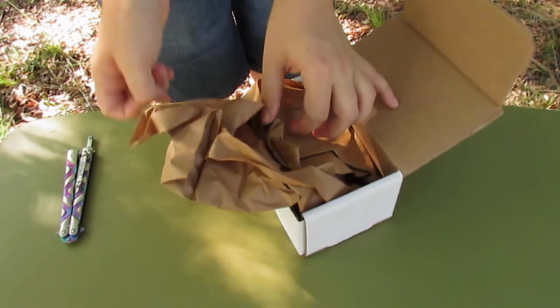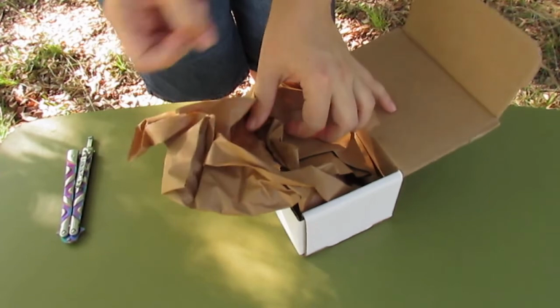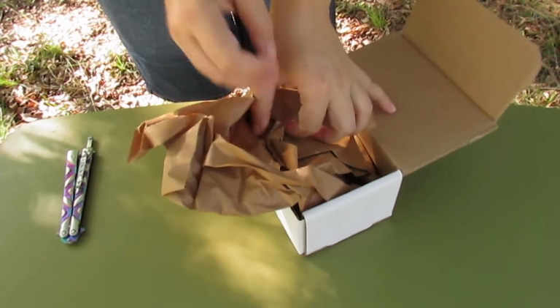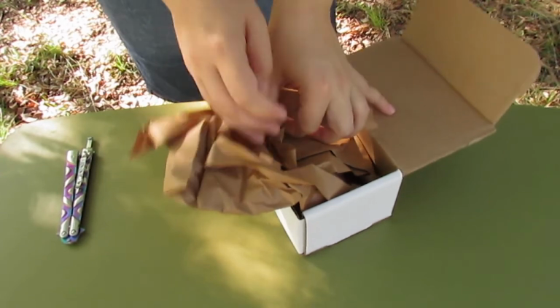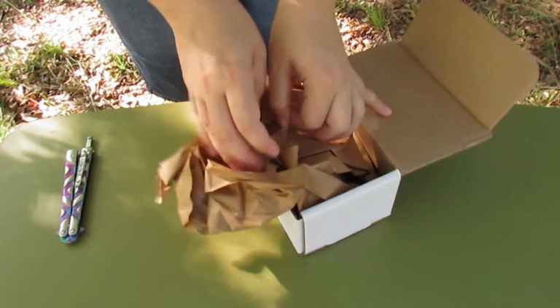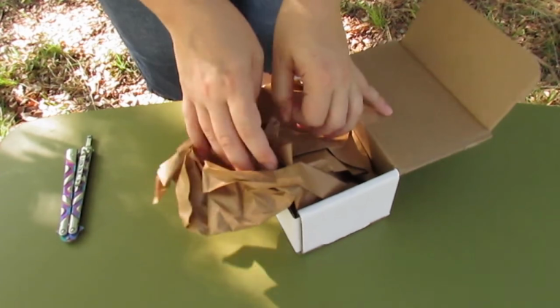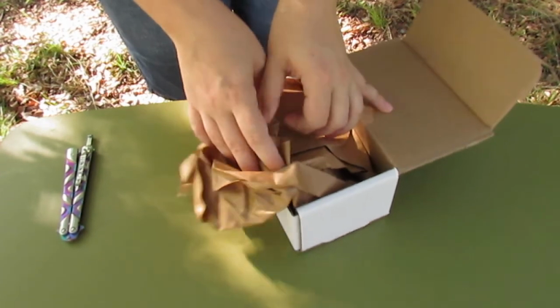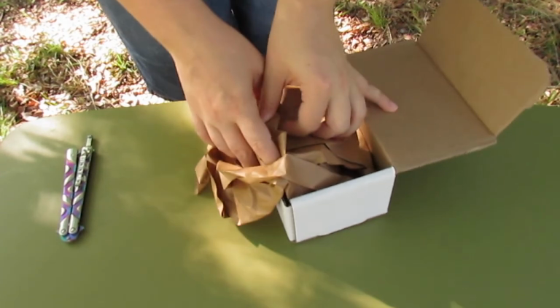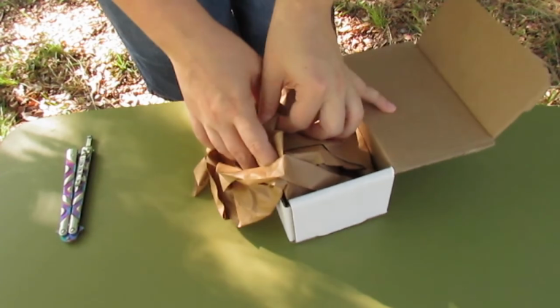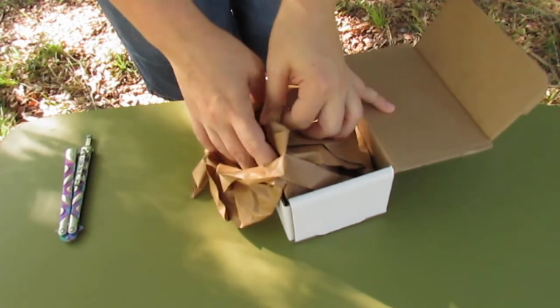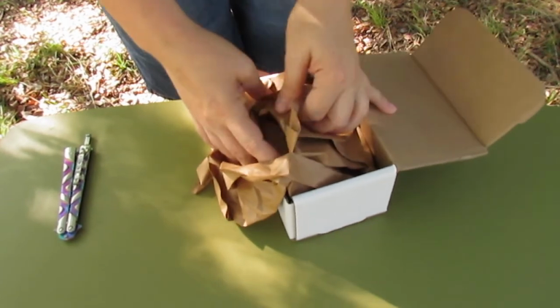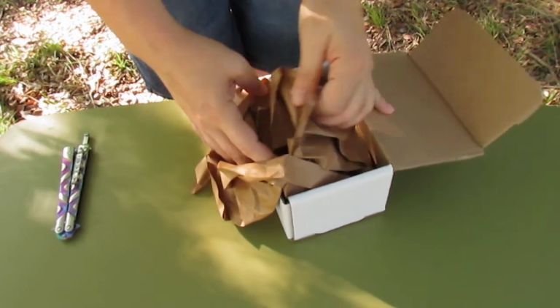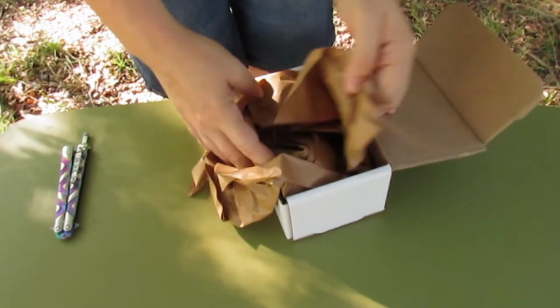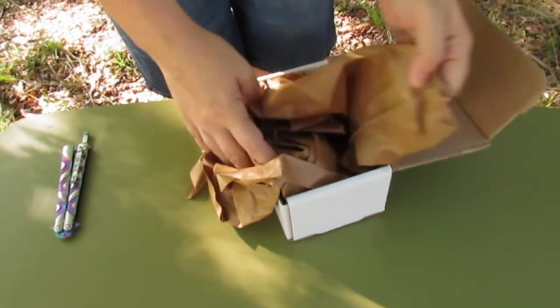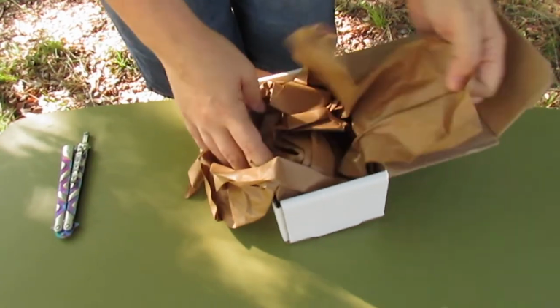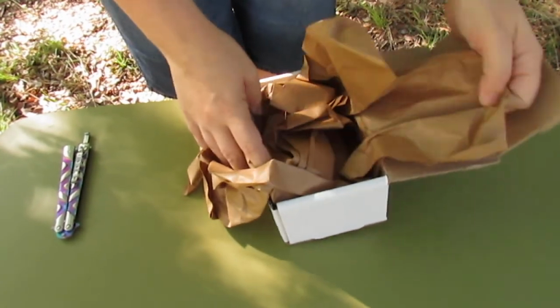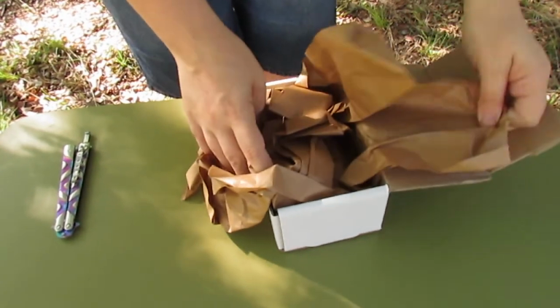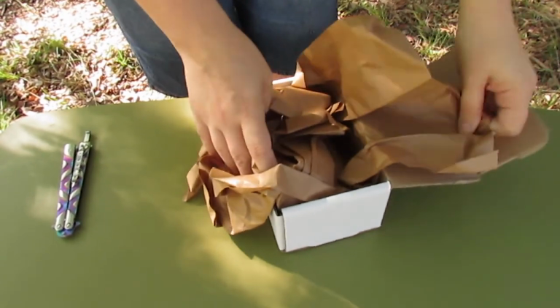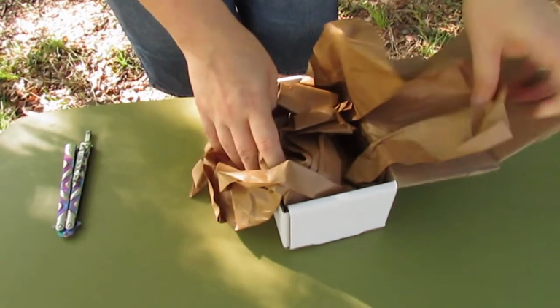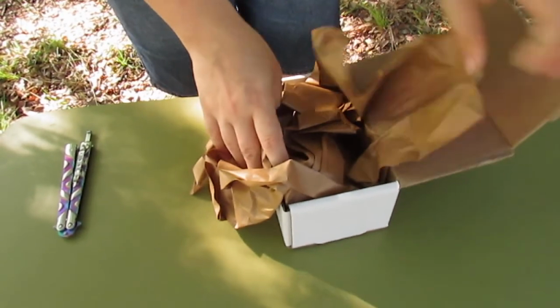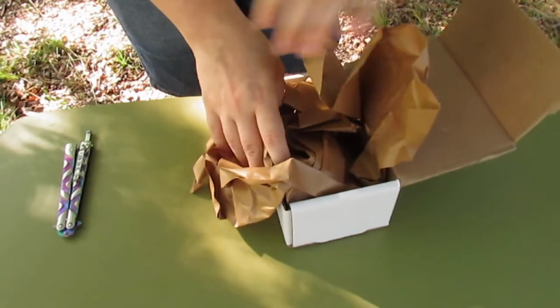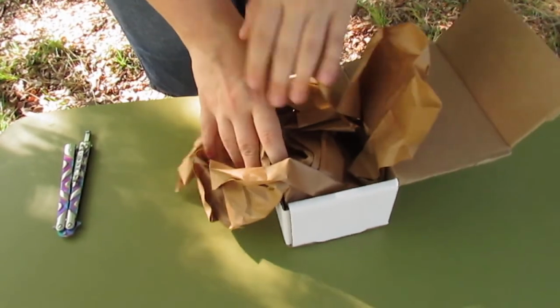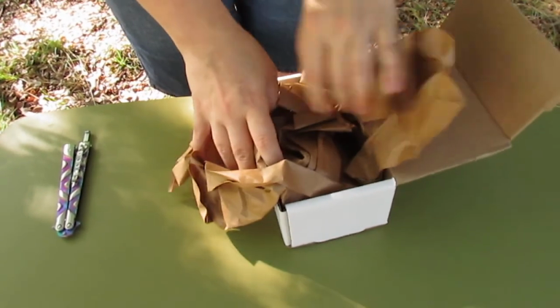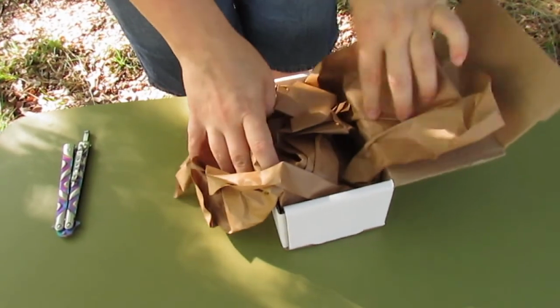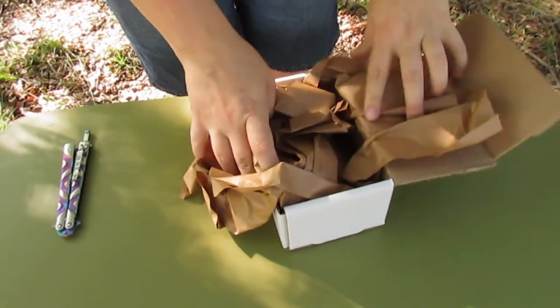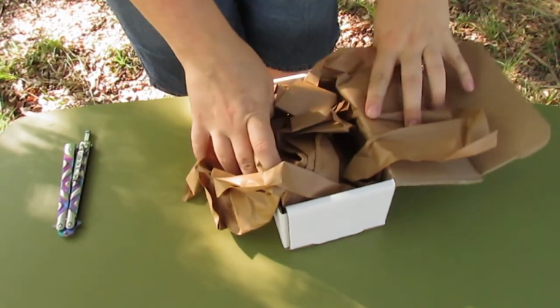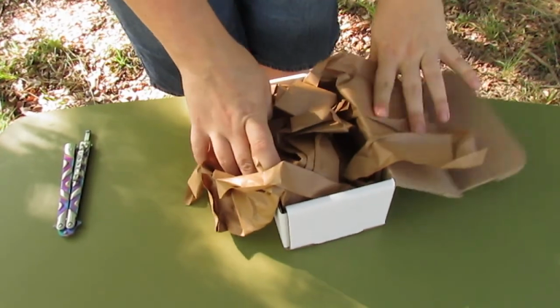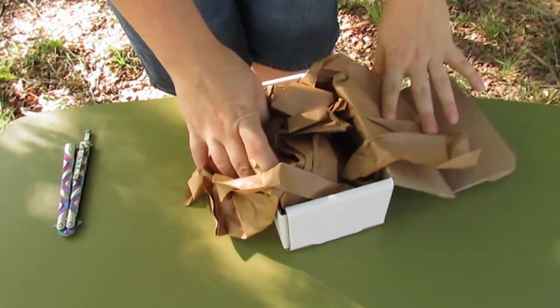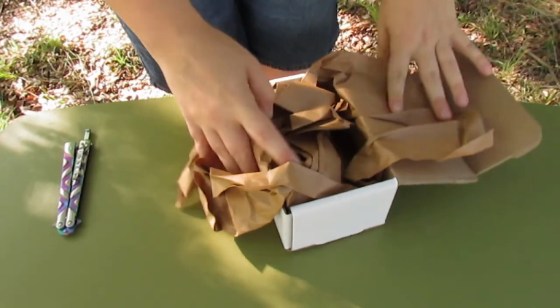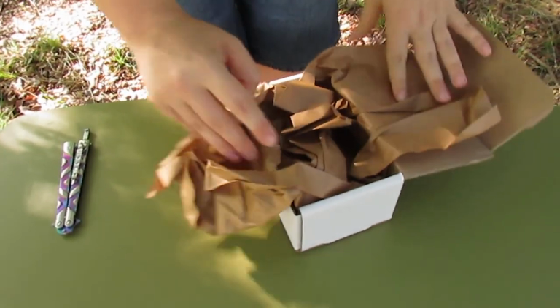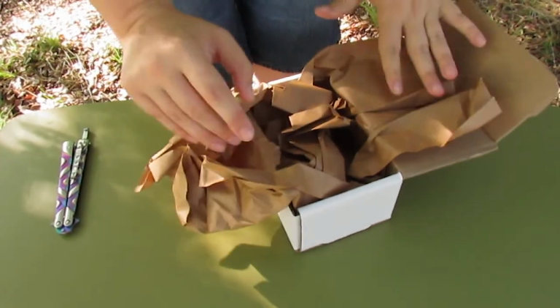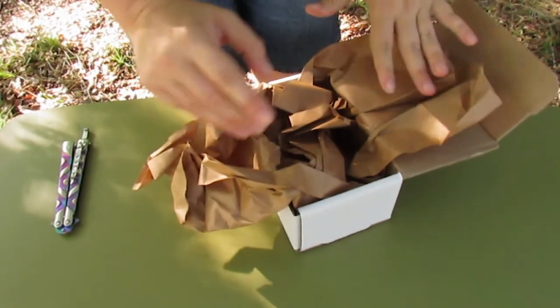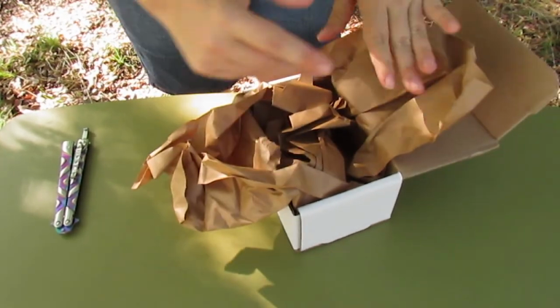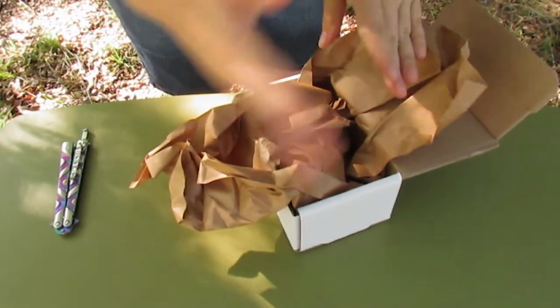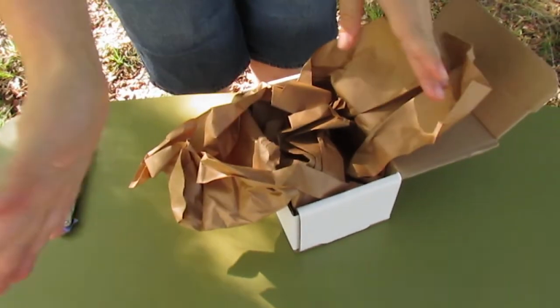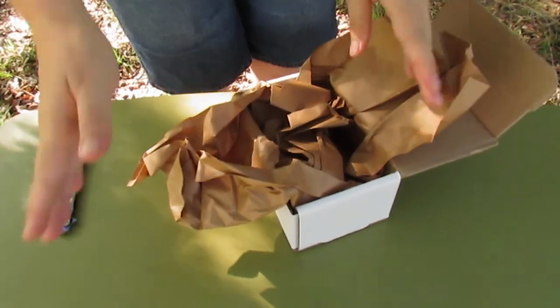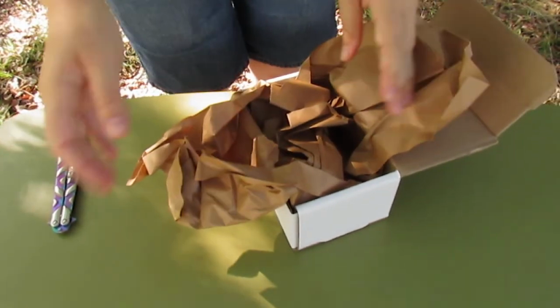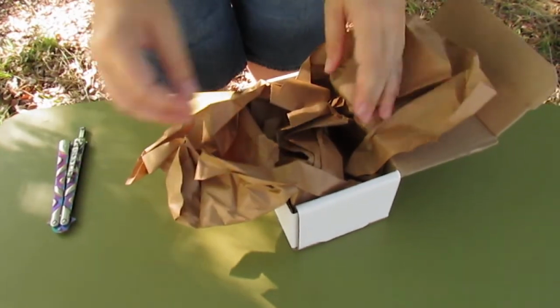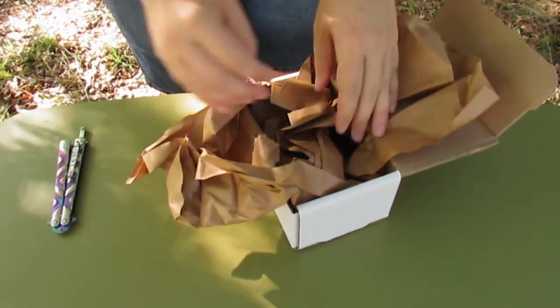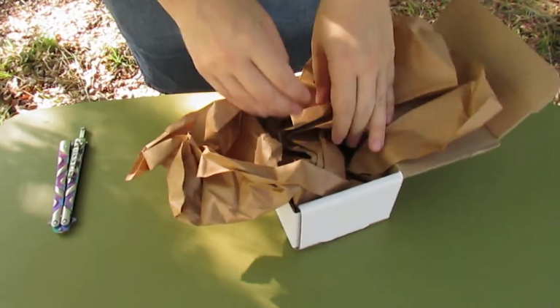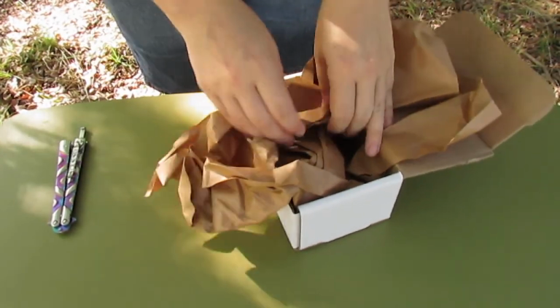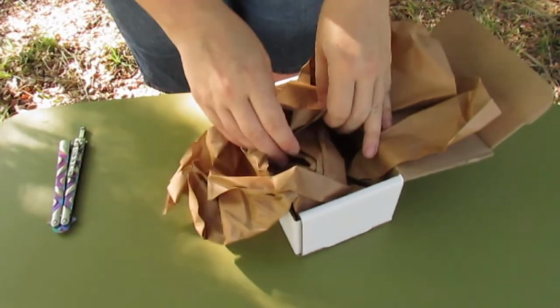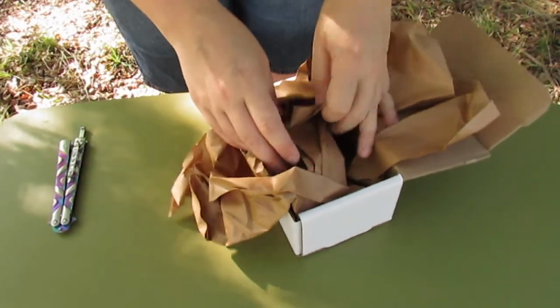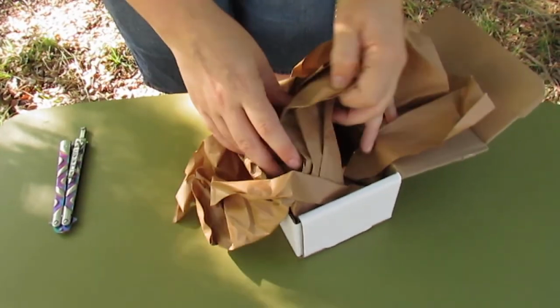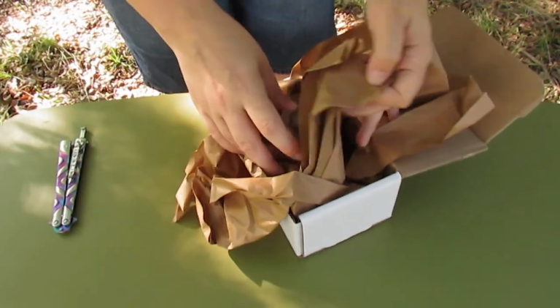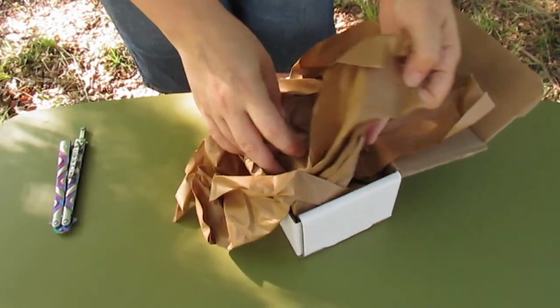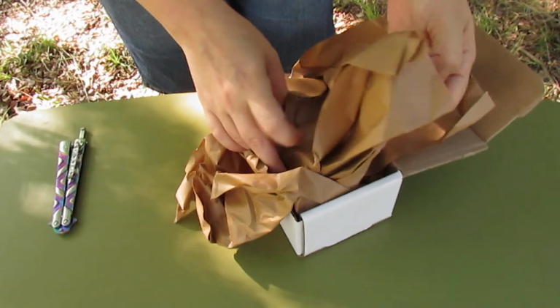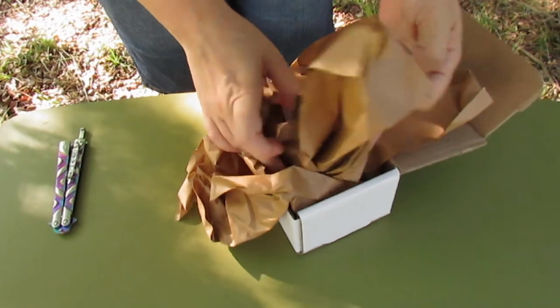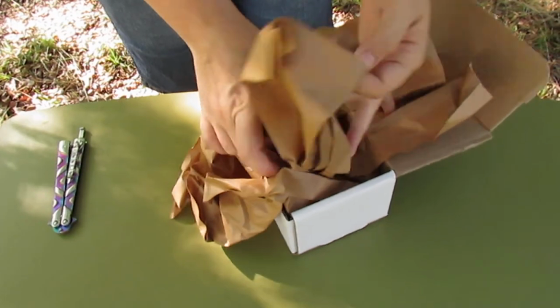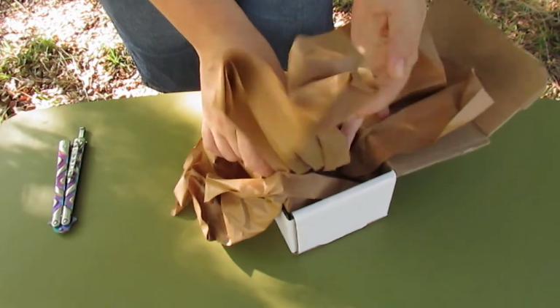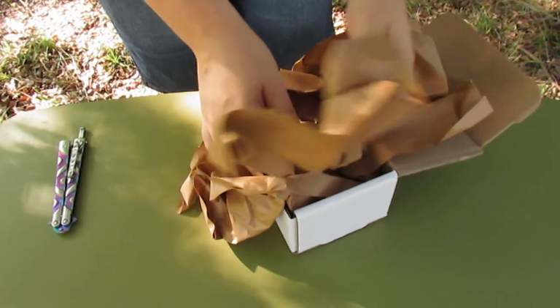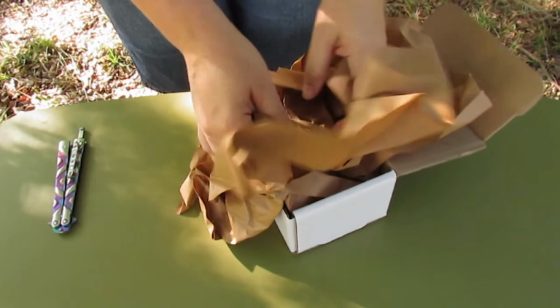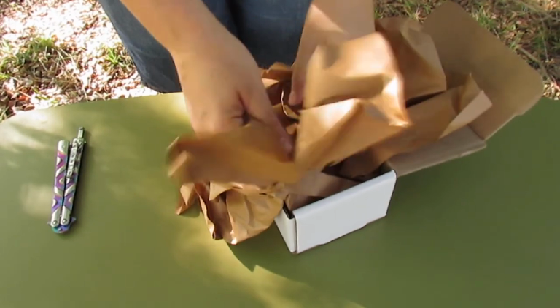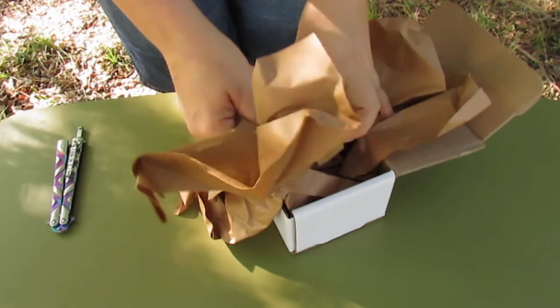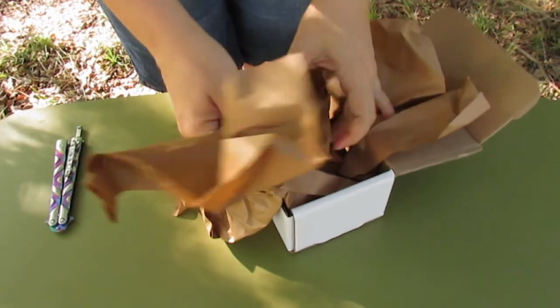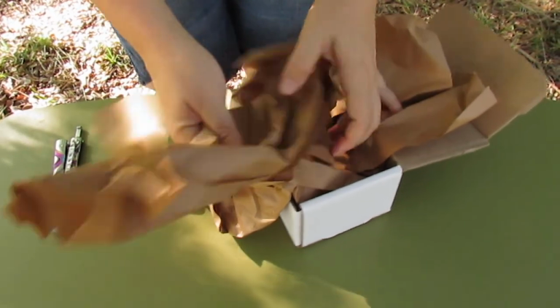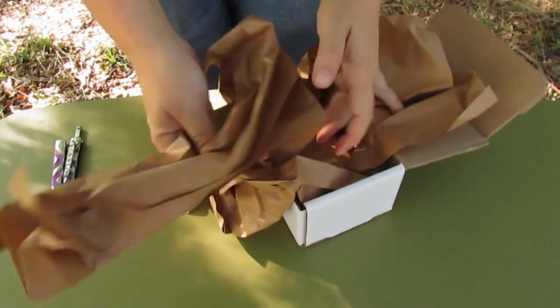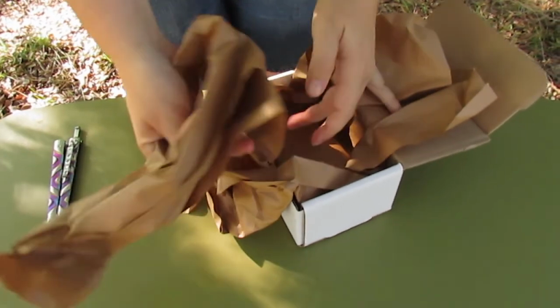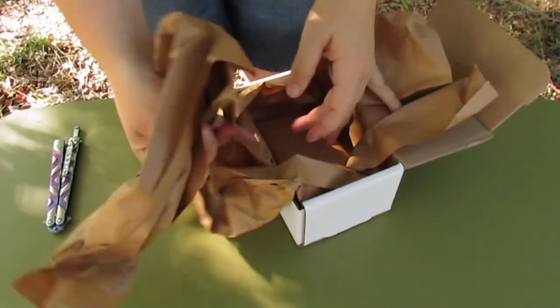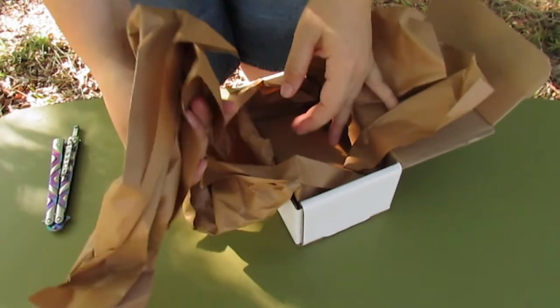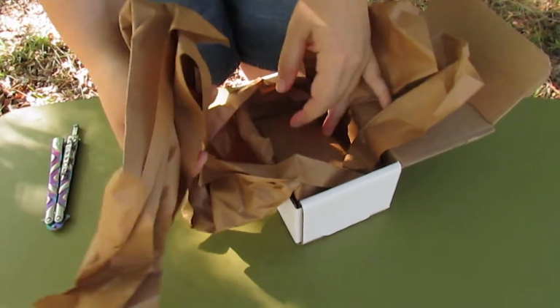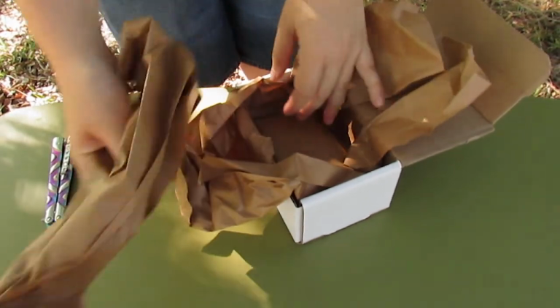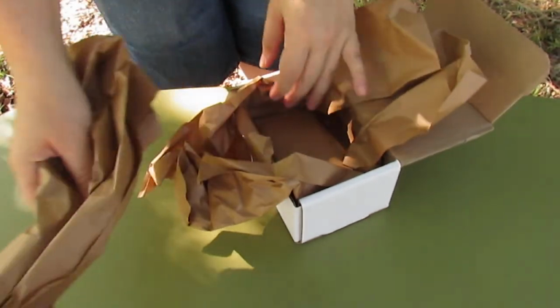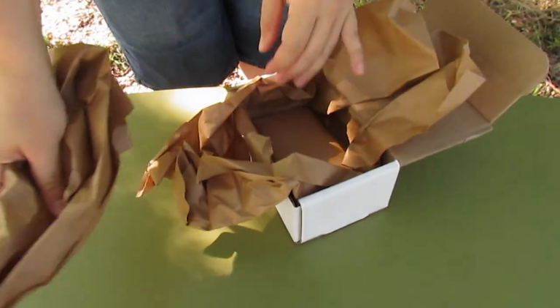But still, it'll be fun. First thing we see? Paper. Lots of paper. Poodles of paper.